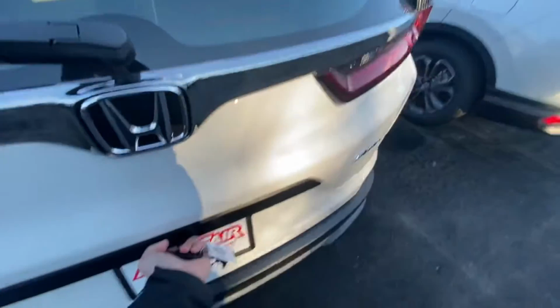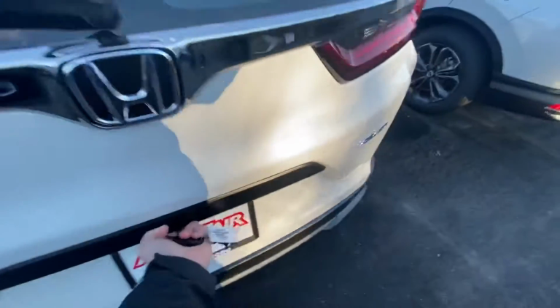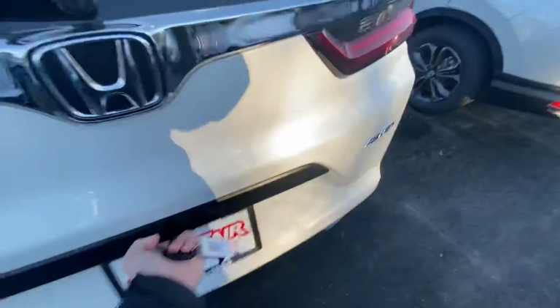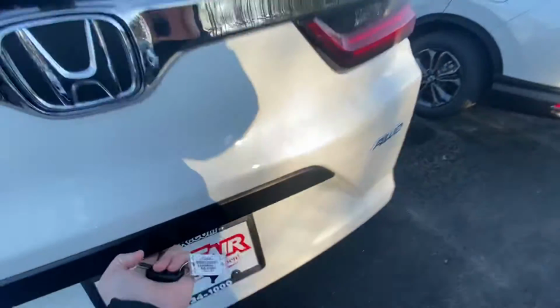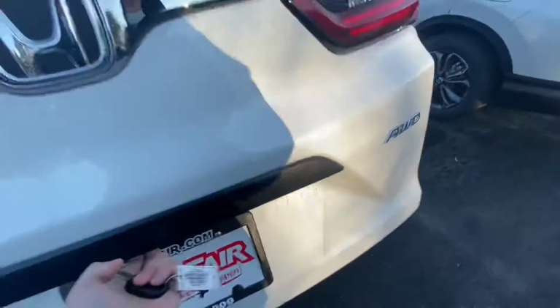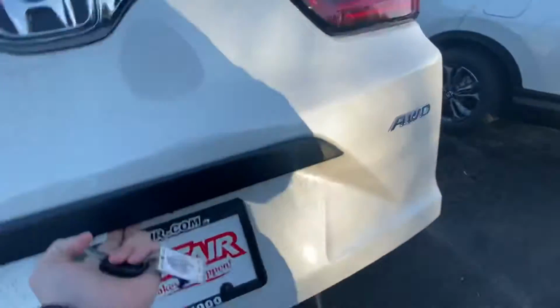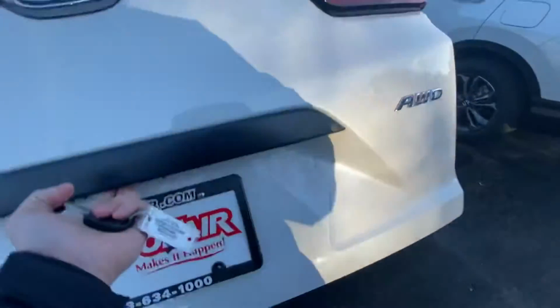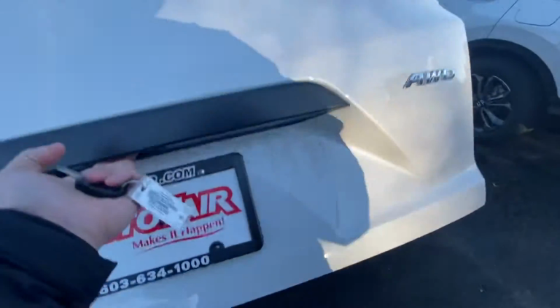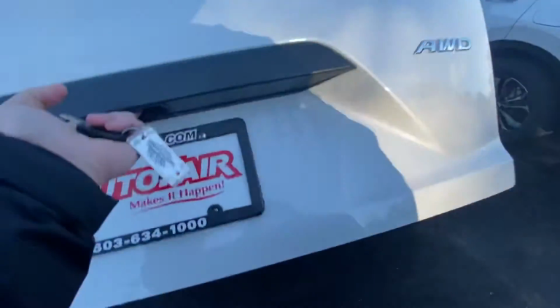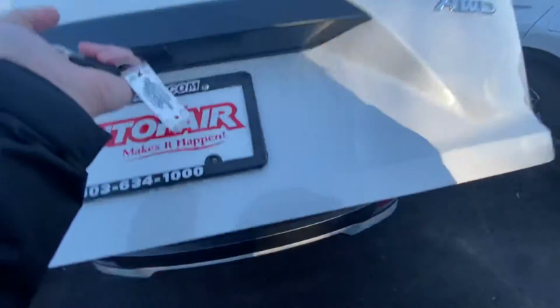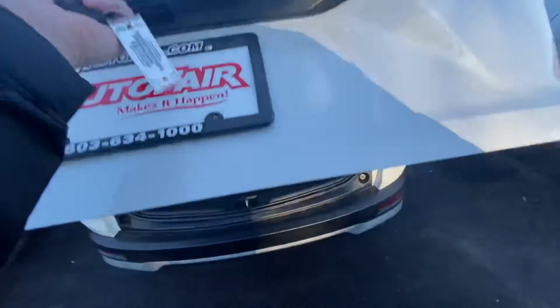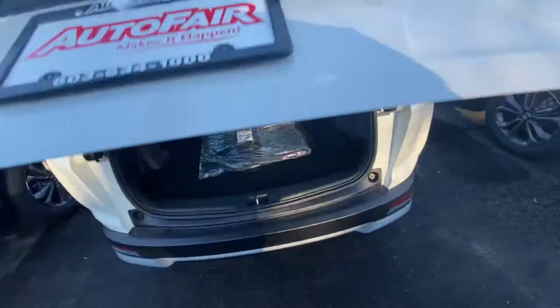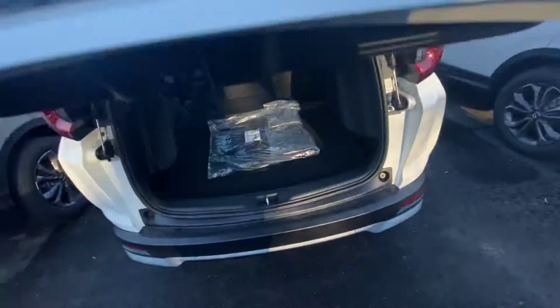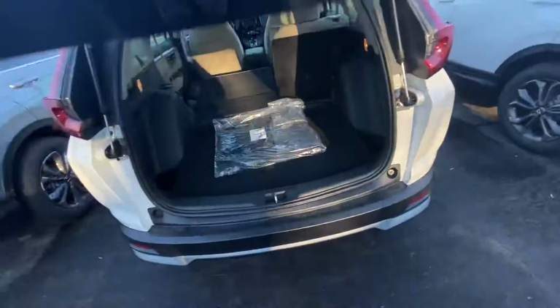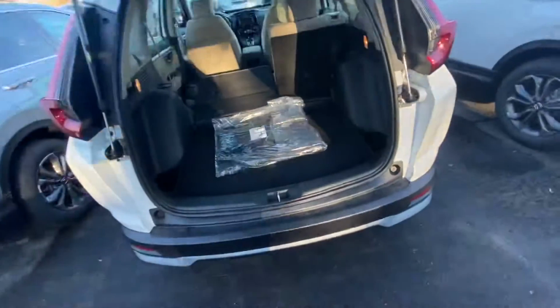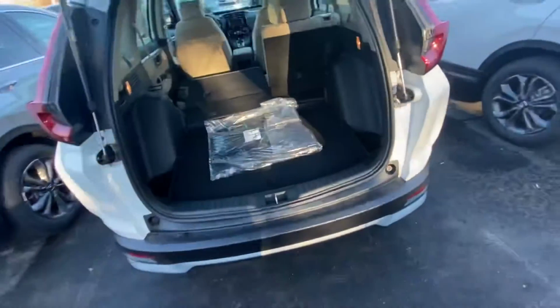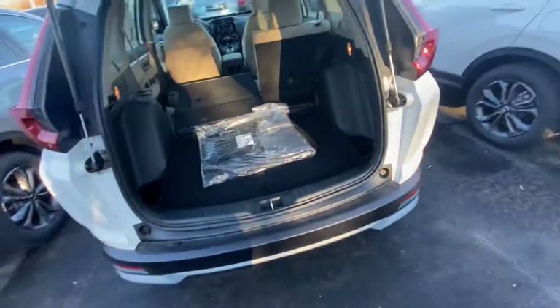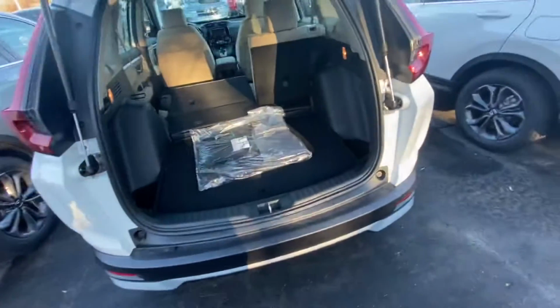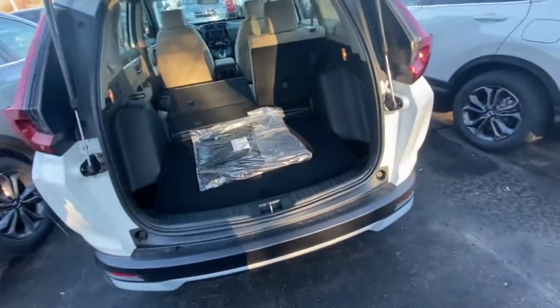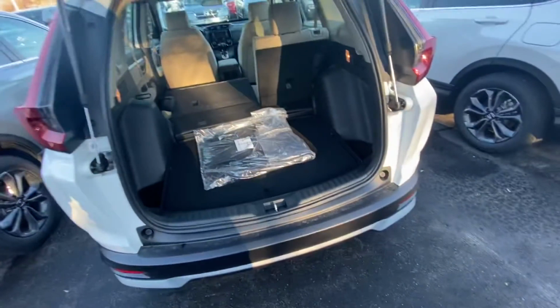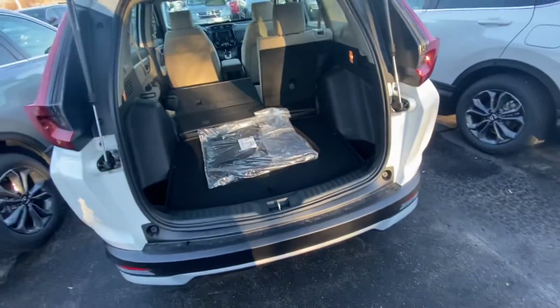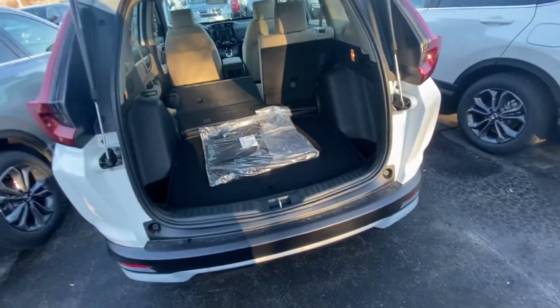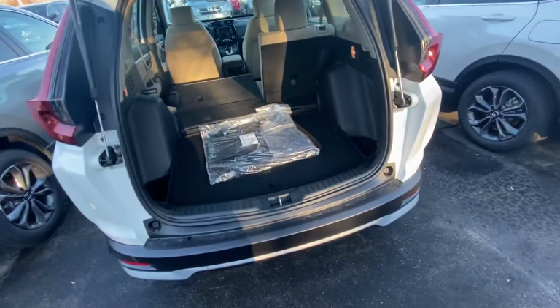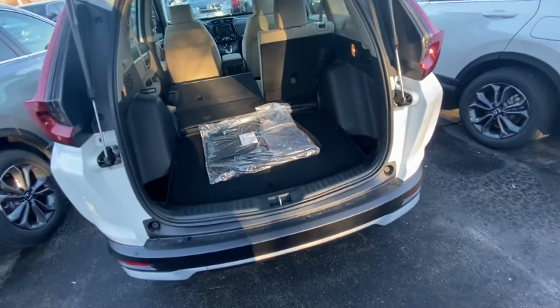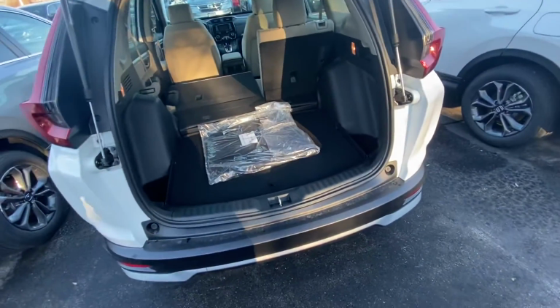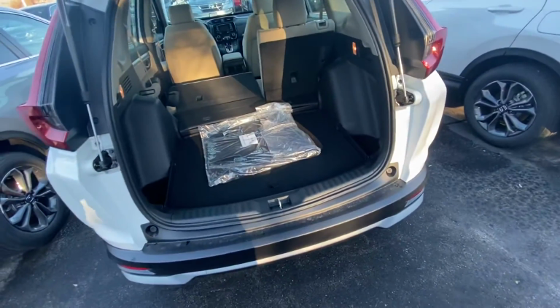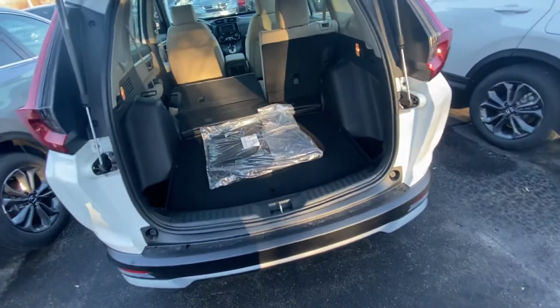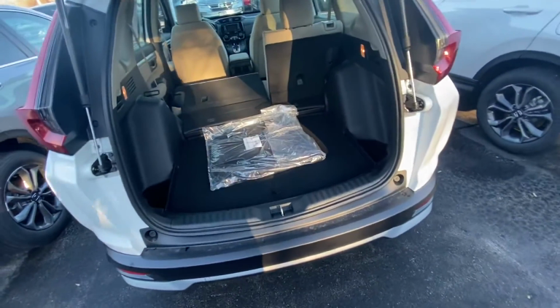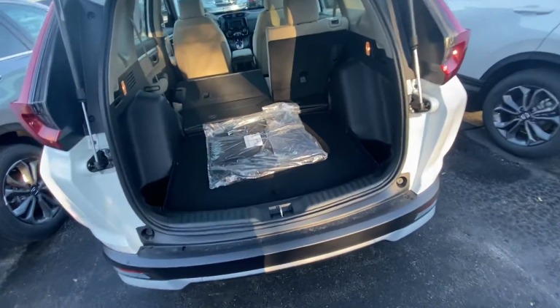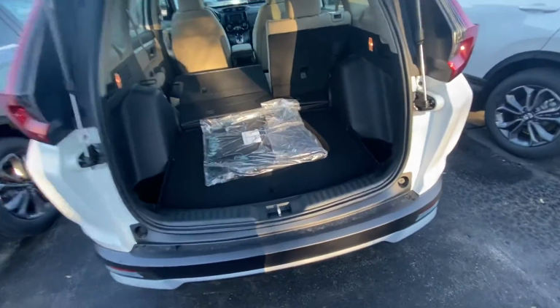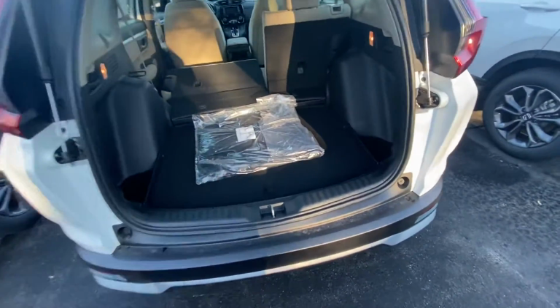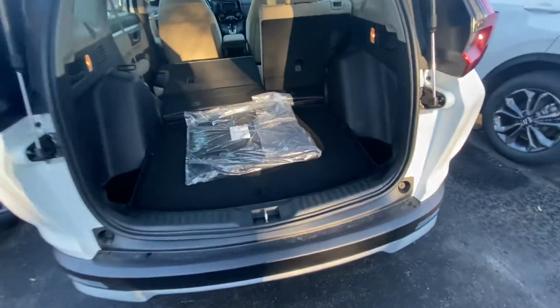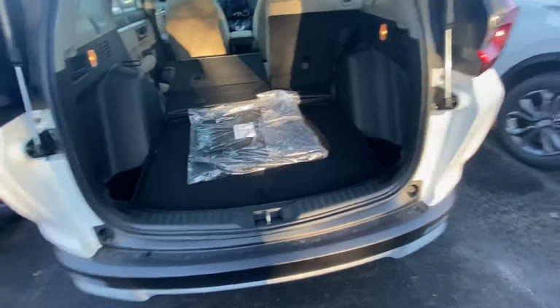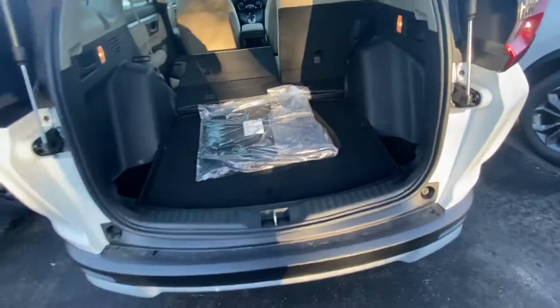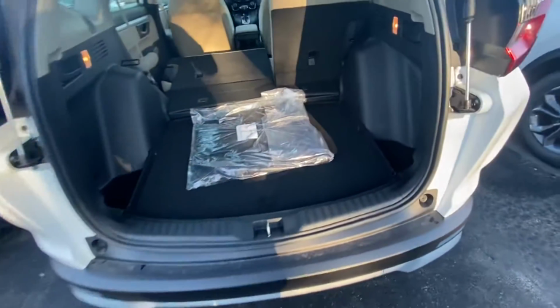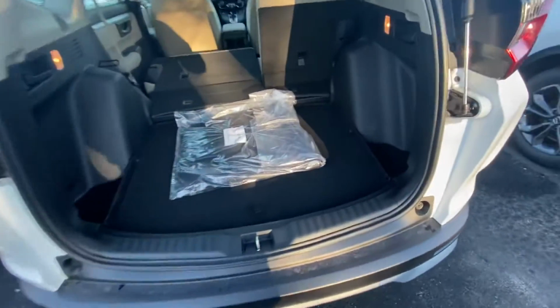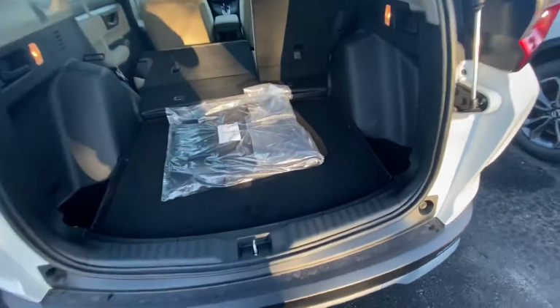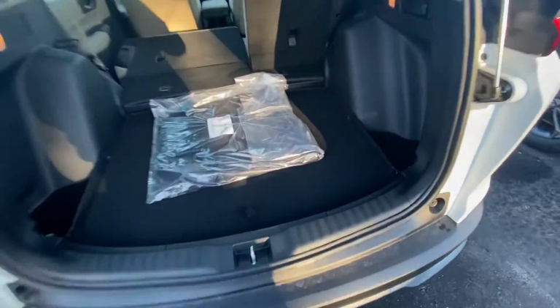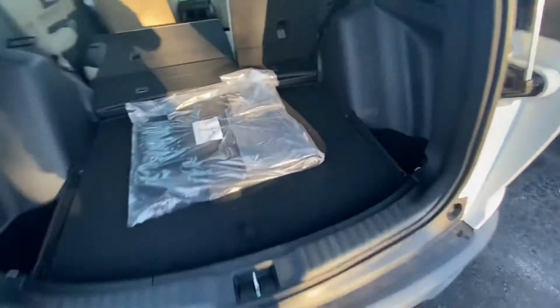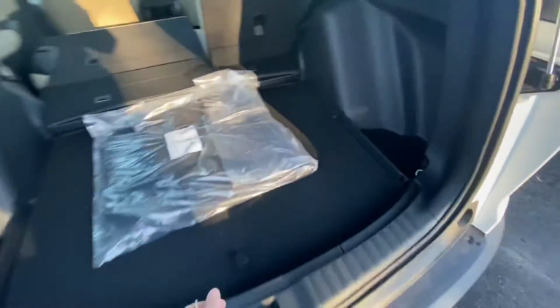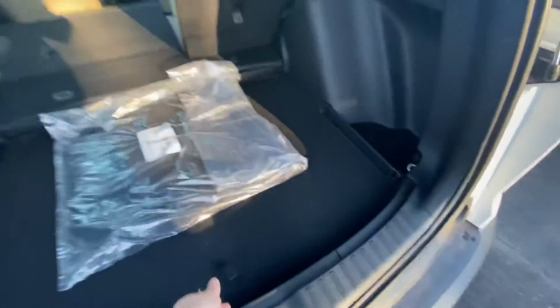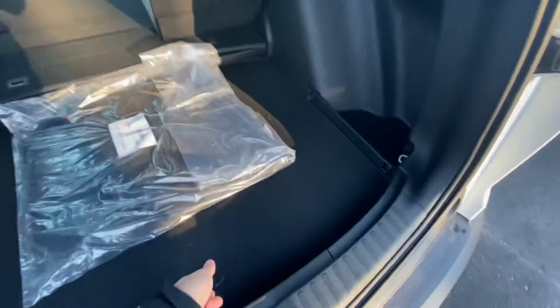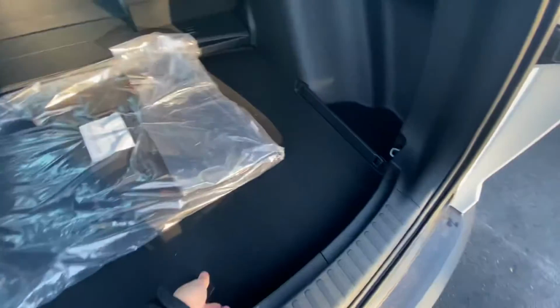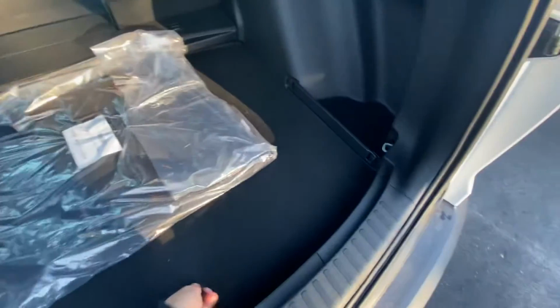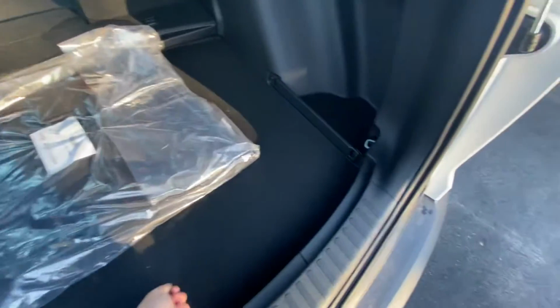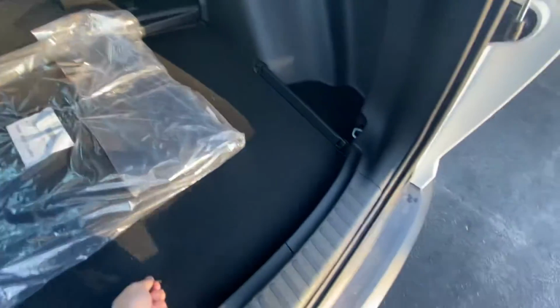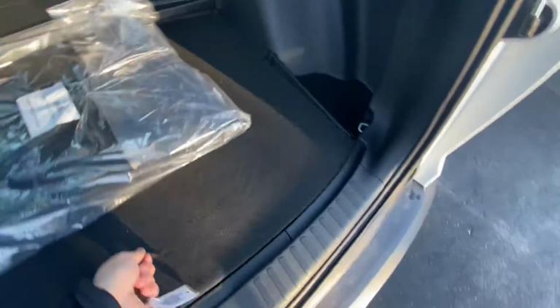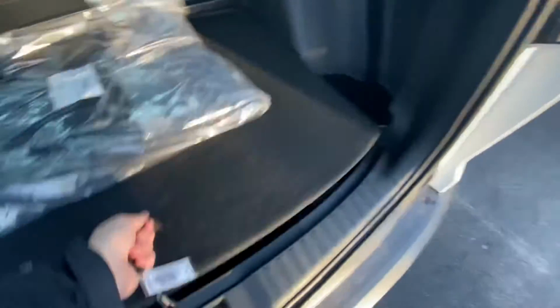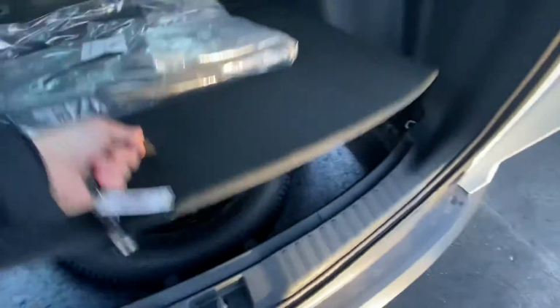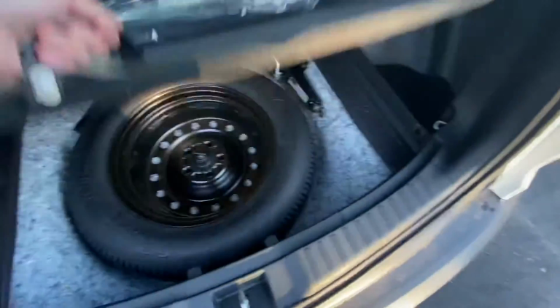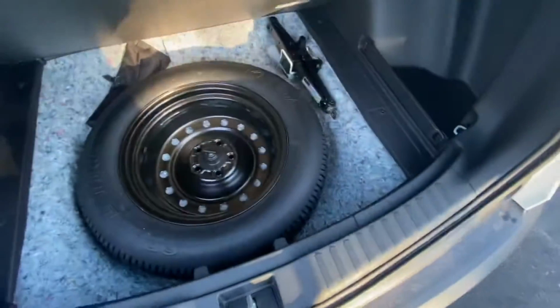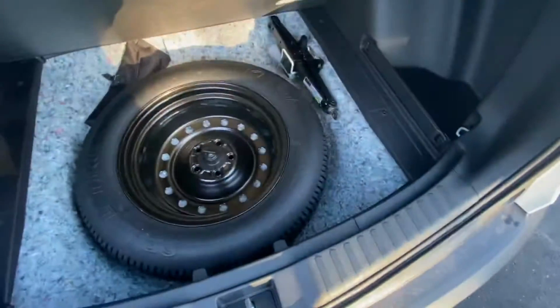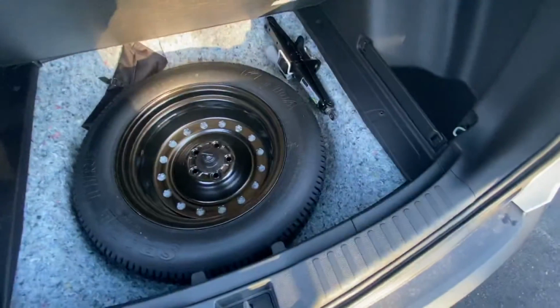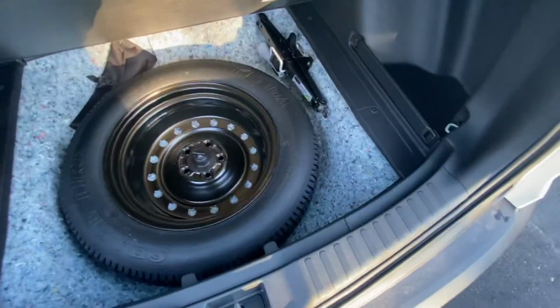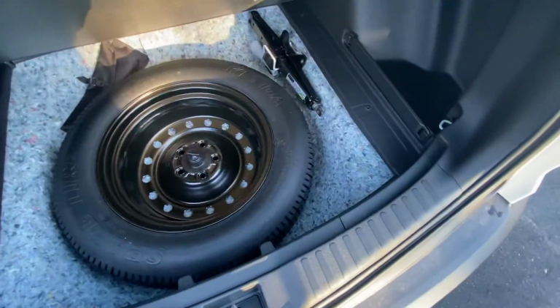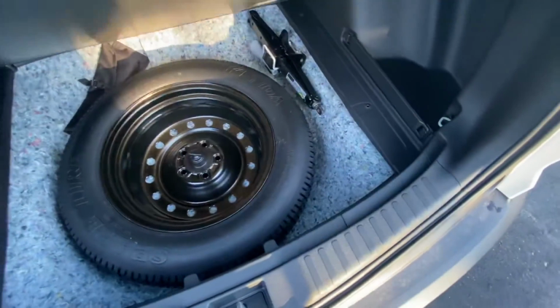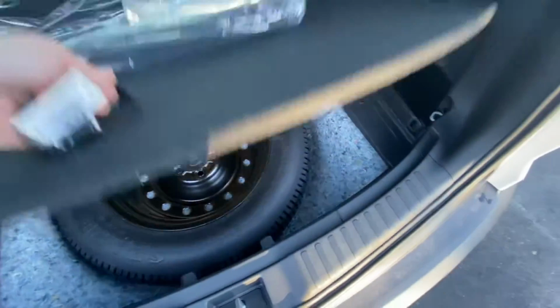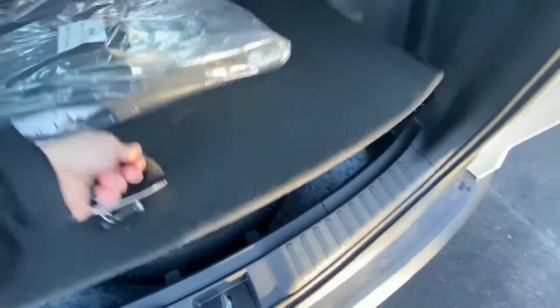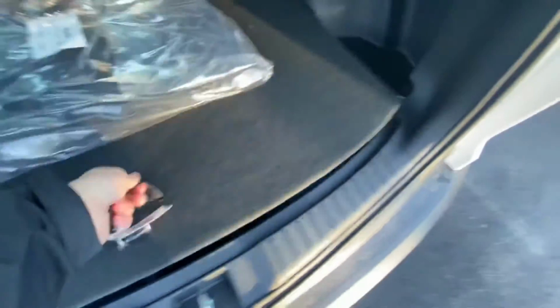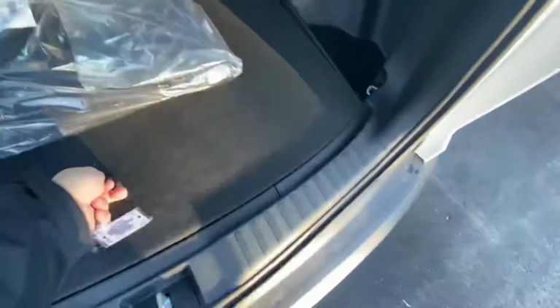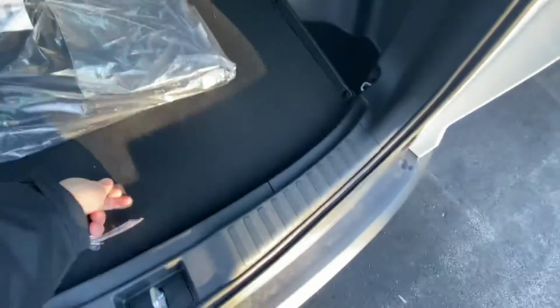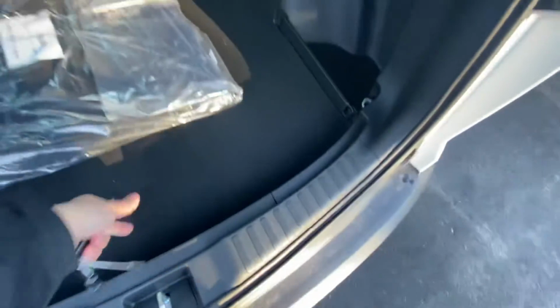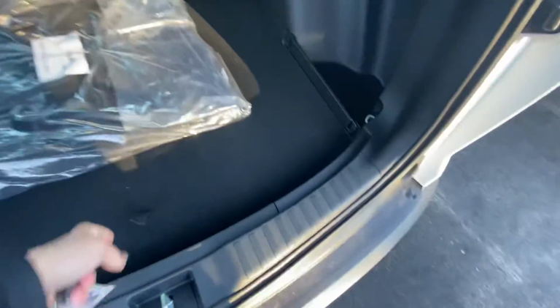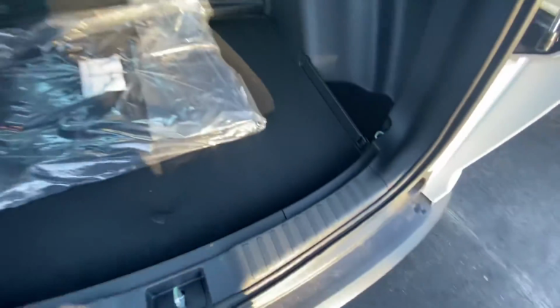I'll pull open the trunk space for you. We do have plenty of room. The seats do fold down in a 60-40 split for you. You also have your spare tire, and that's a full size.